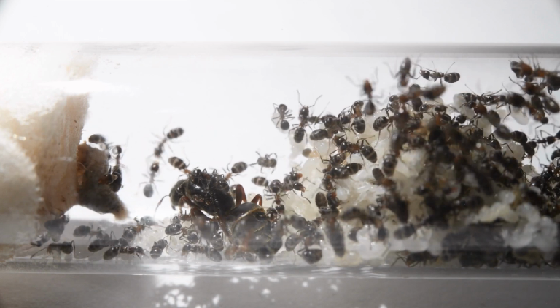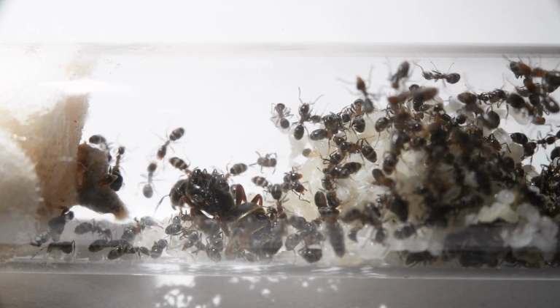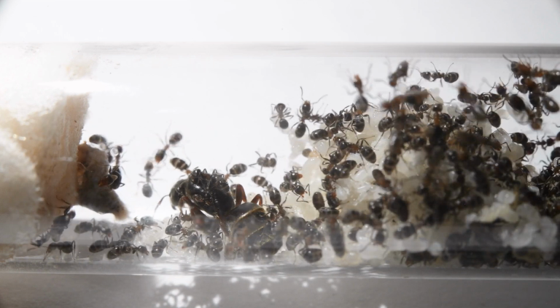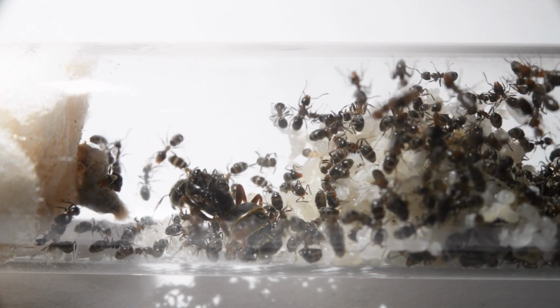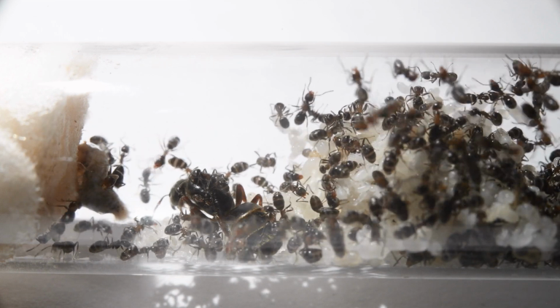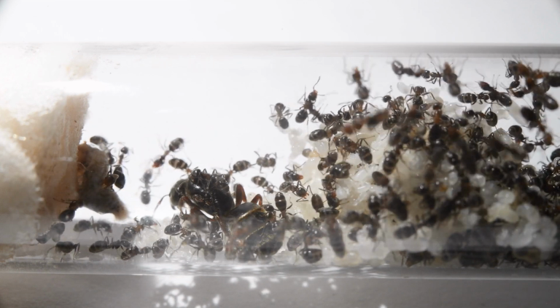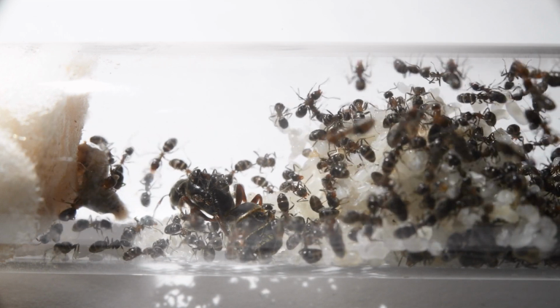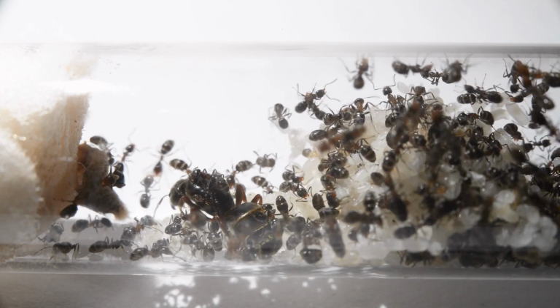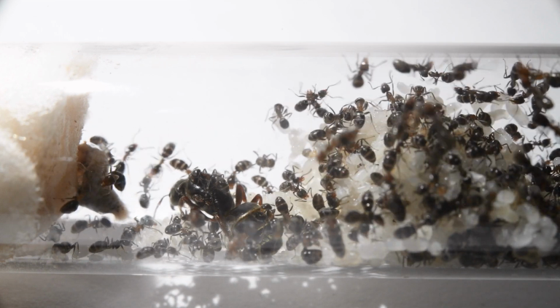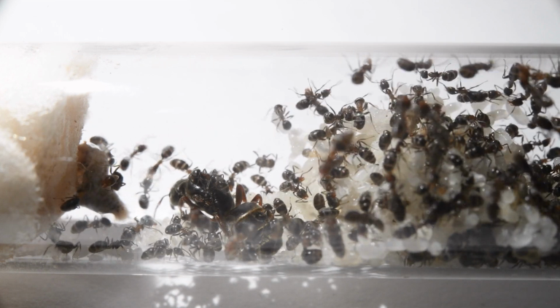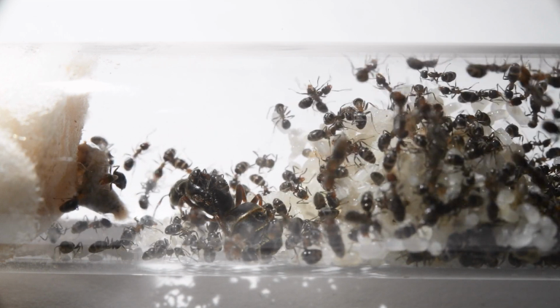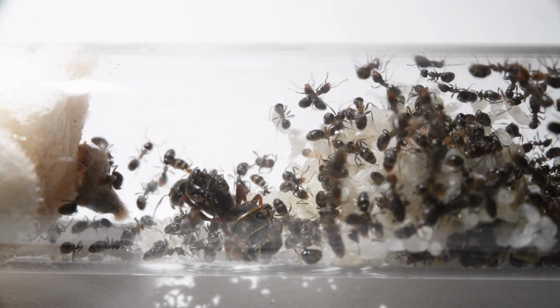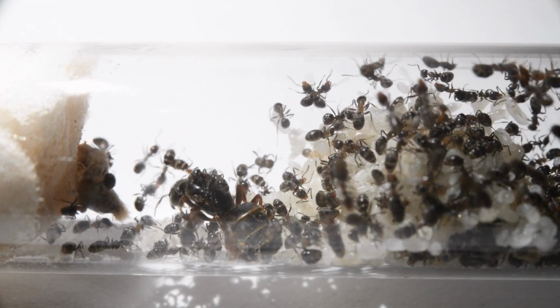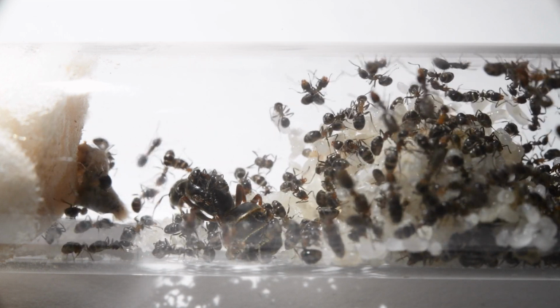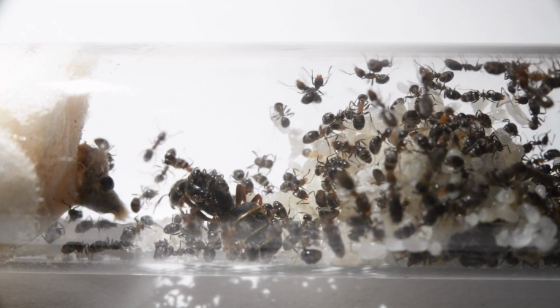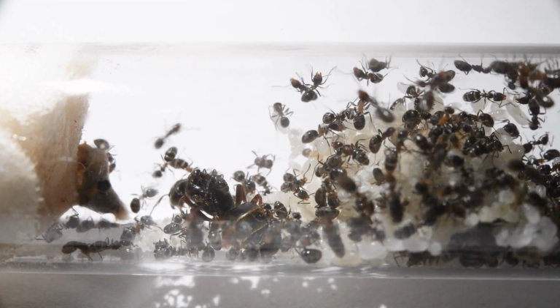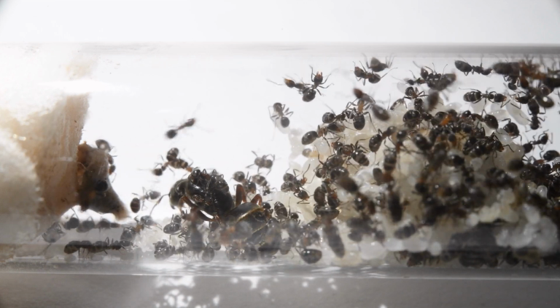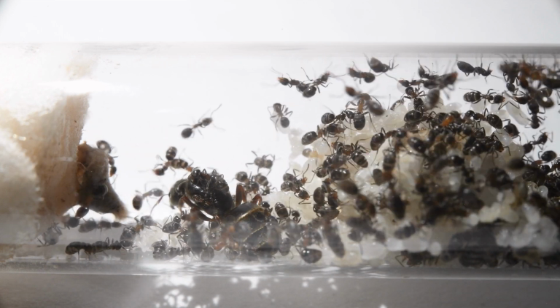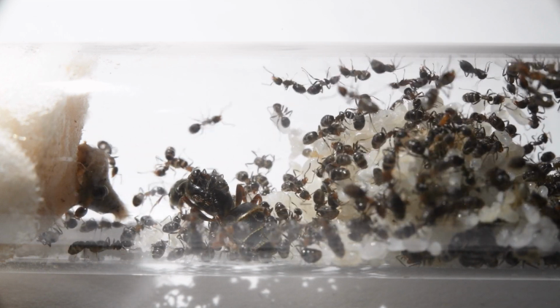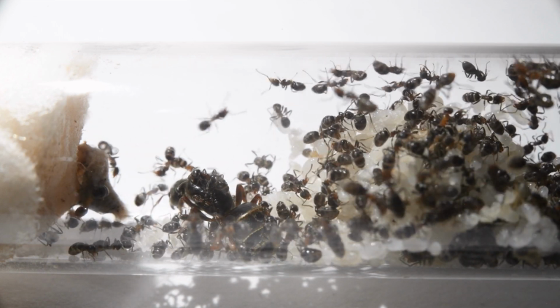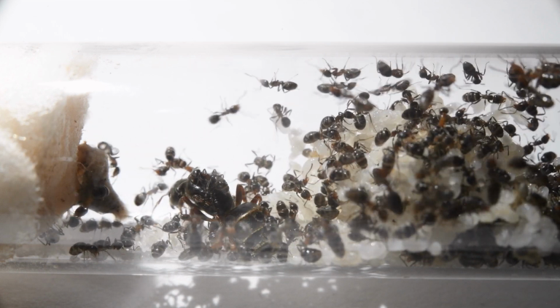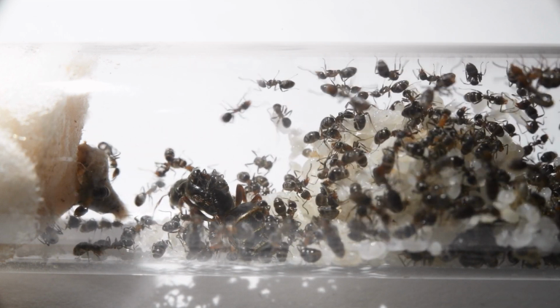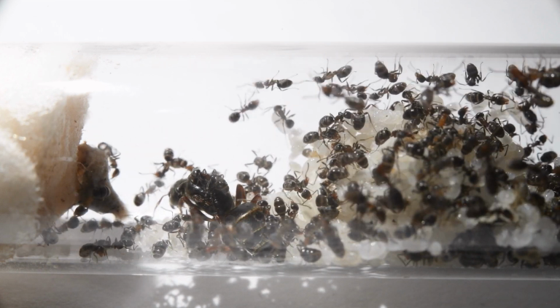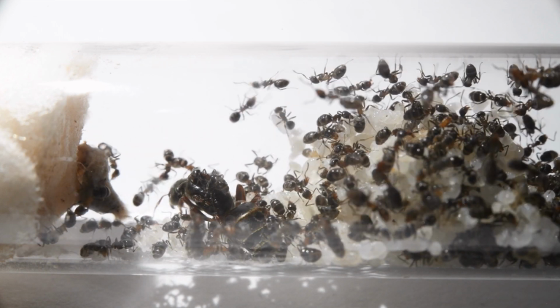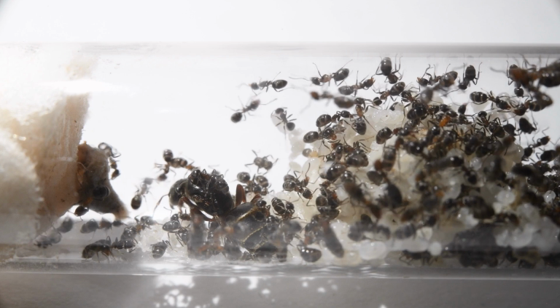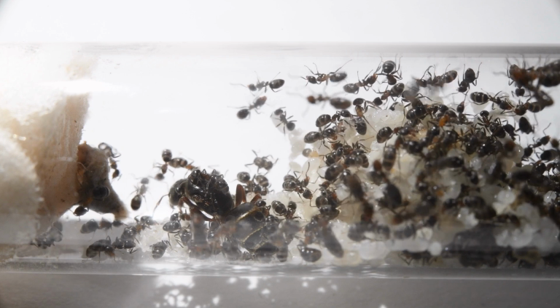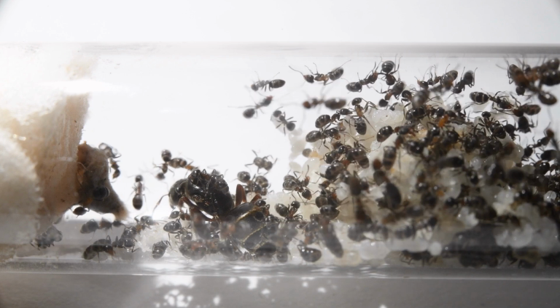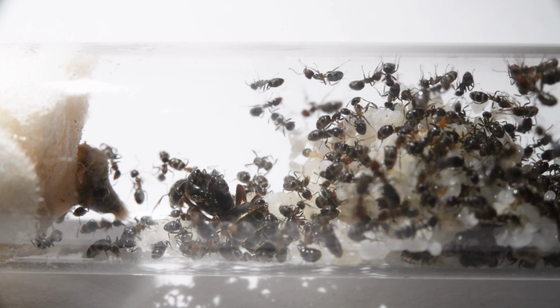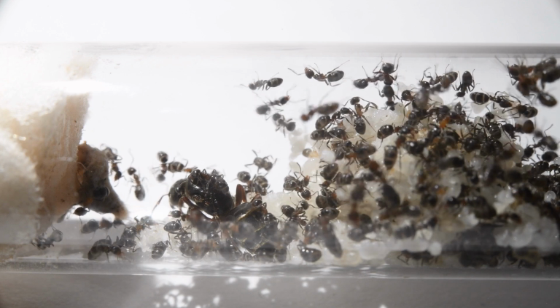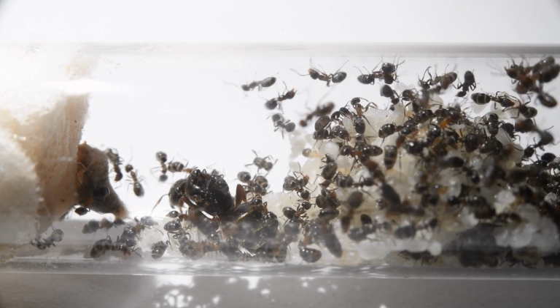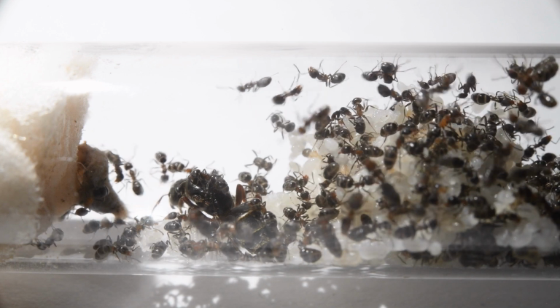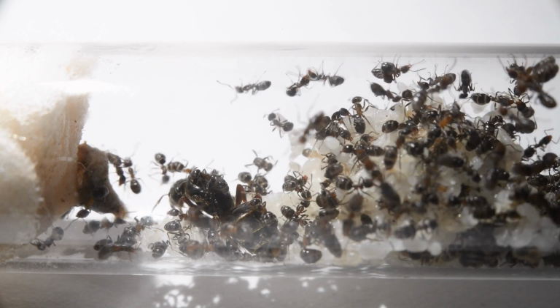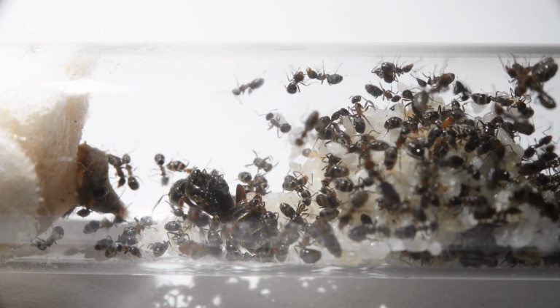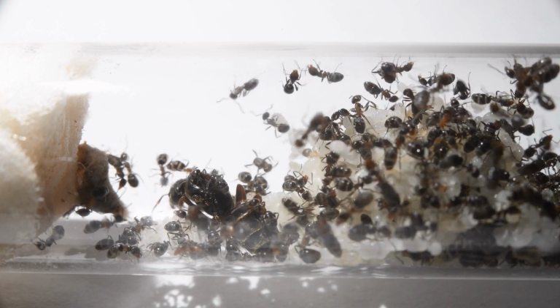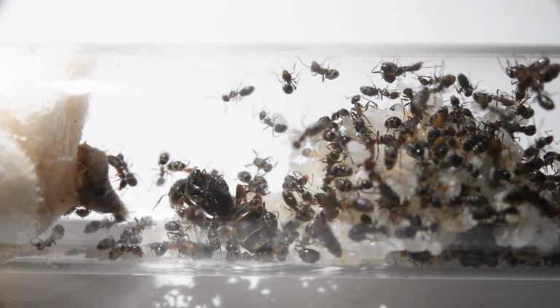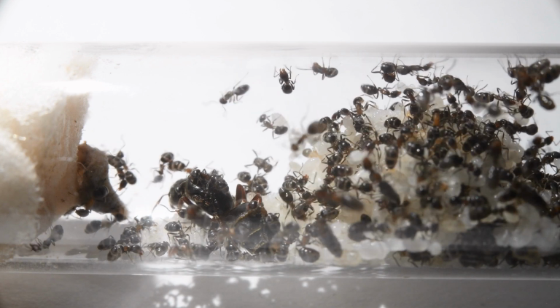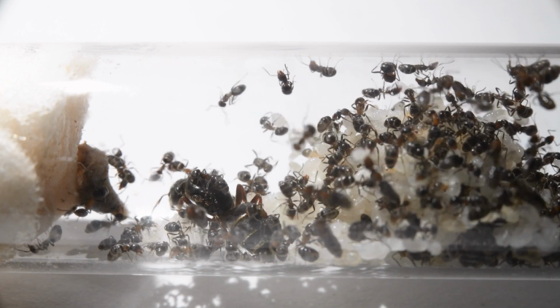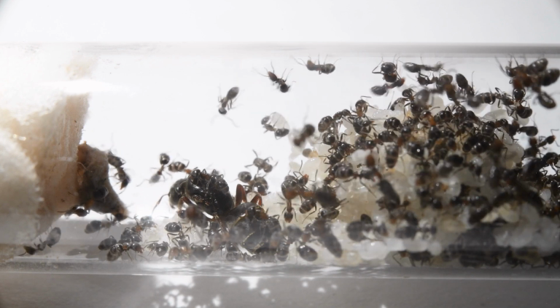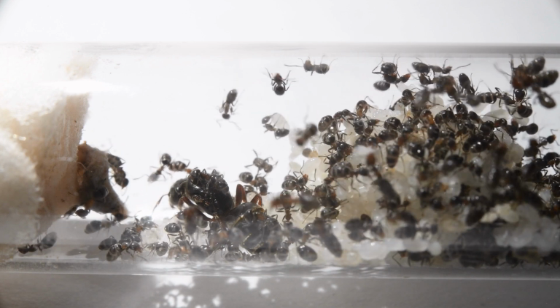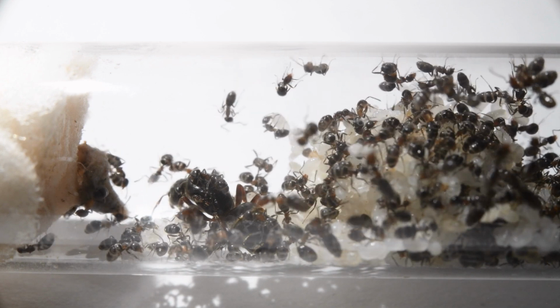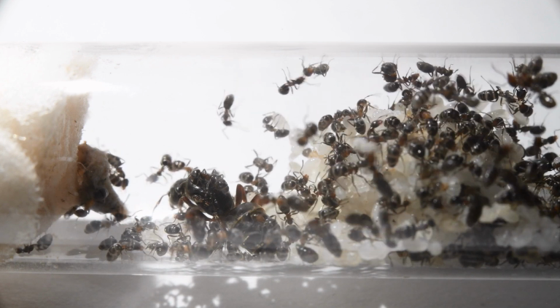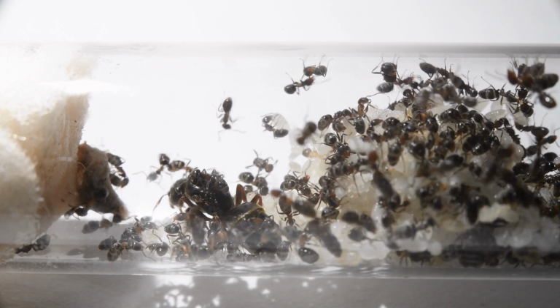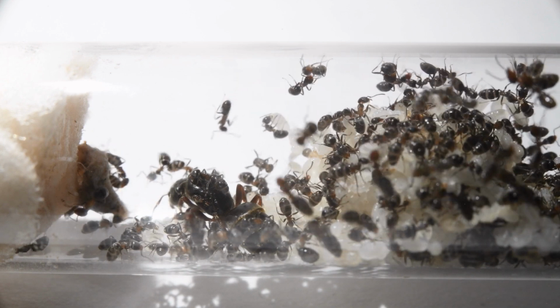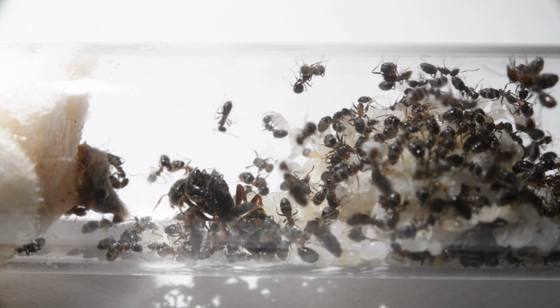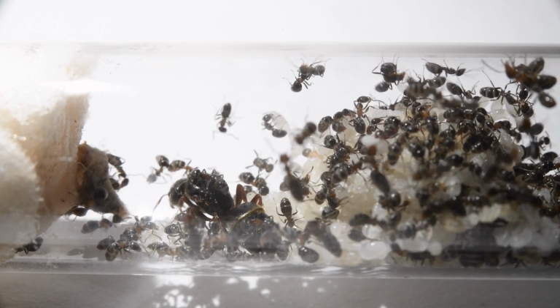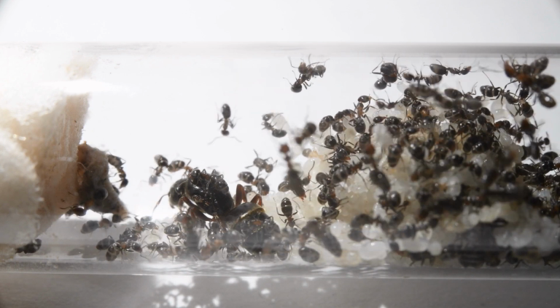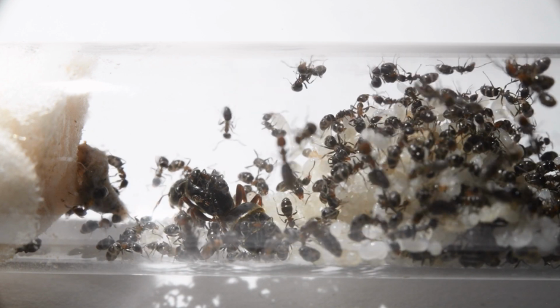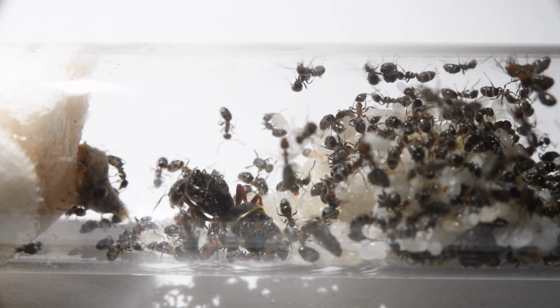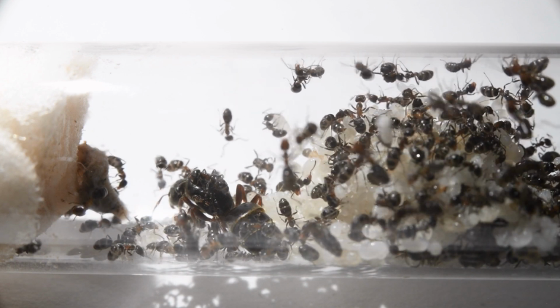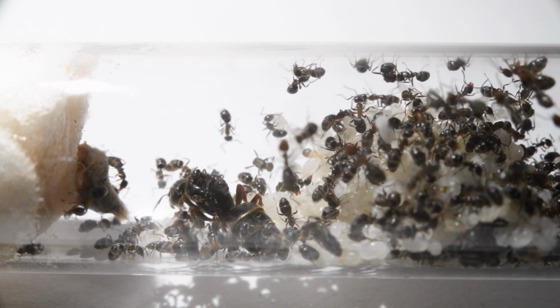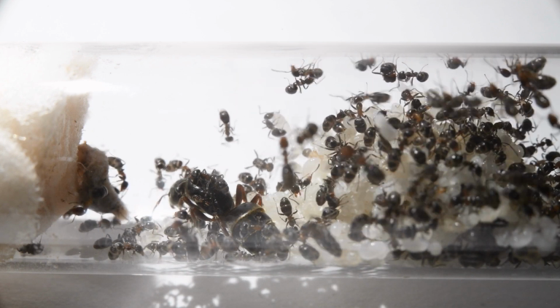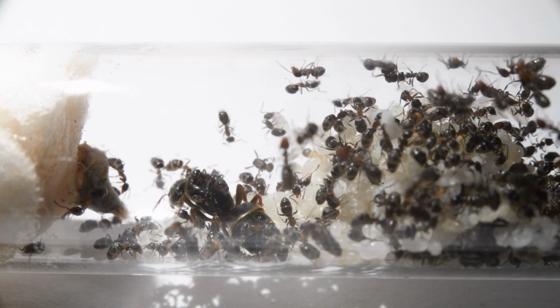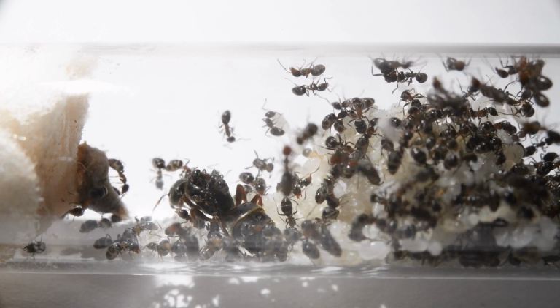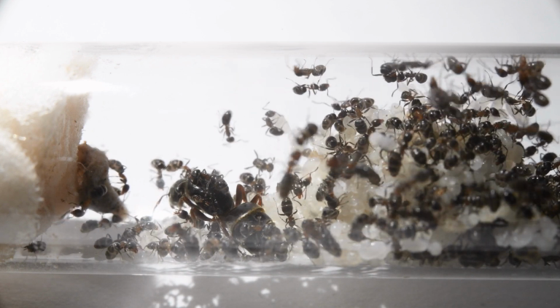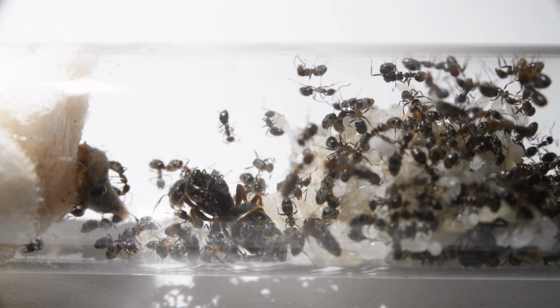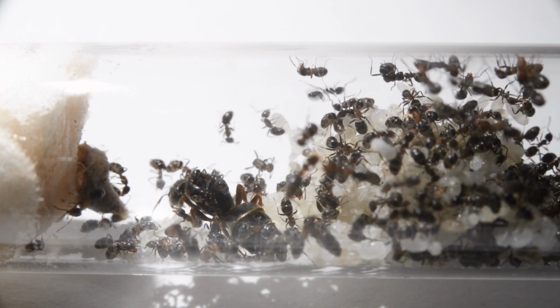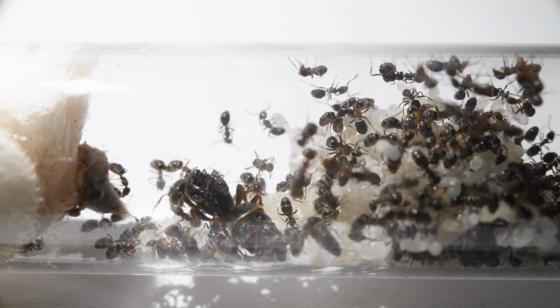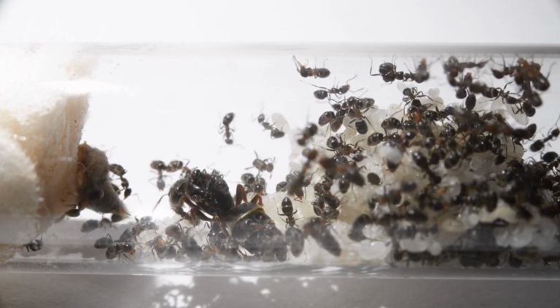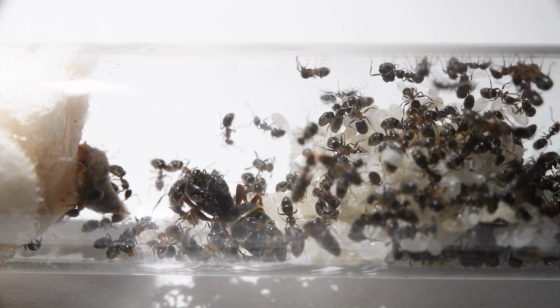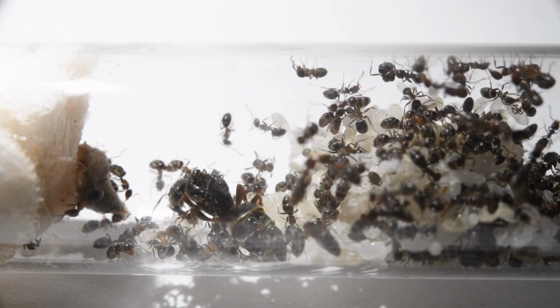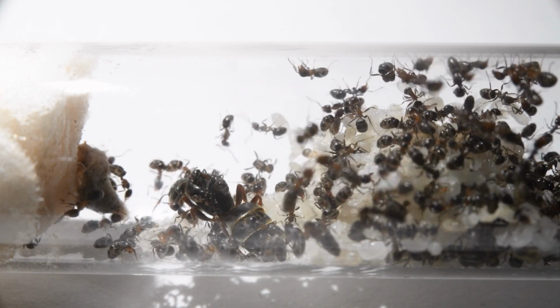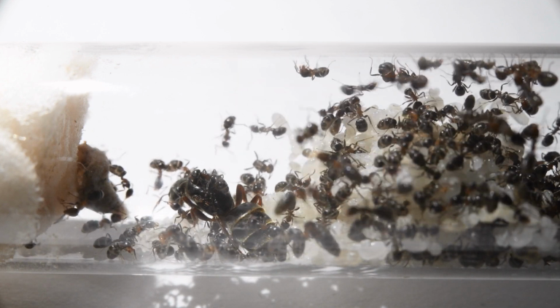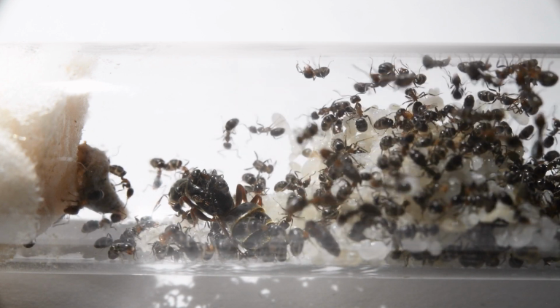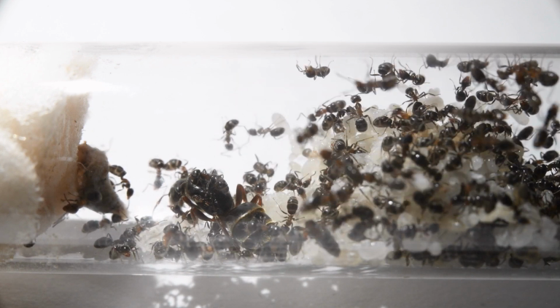Unlike the colonies from the Canary Islands, this colony will have to hibernate soon. So their brood isn't developing as much anymore, and they will completely stop growth until next spring.